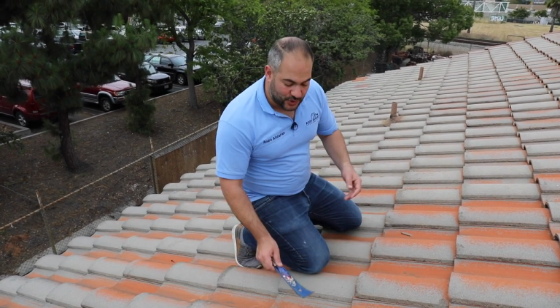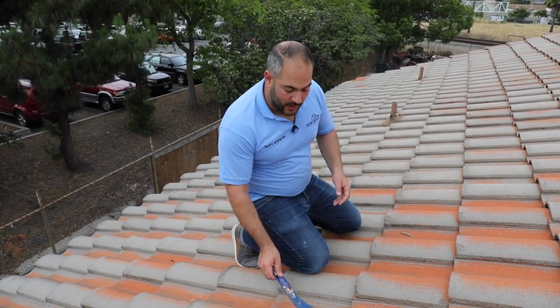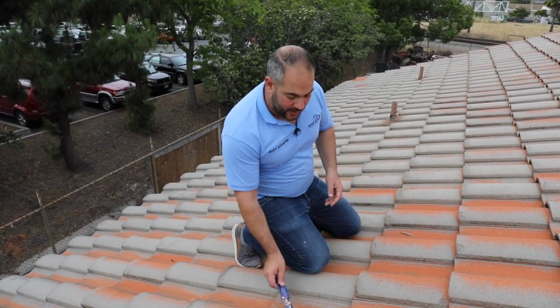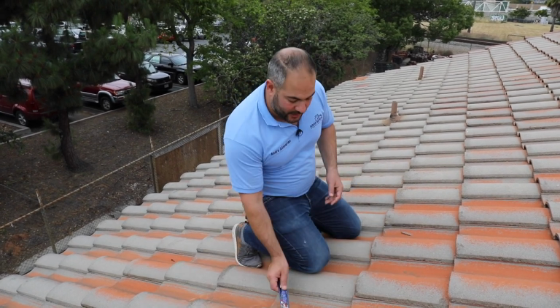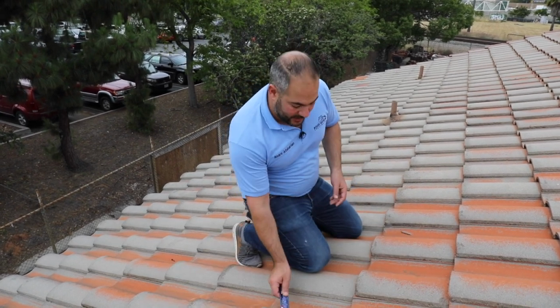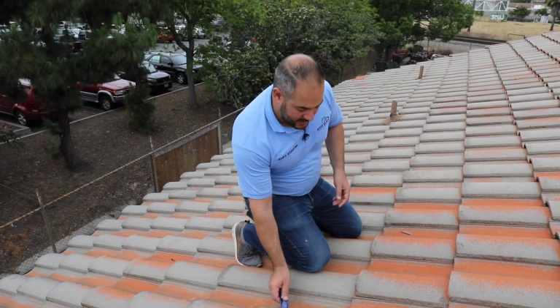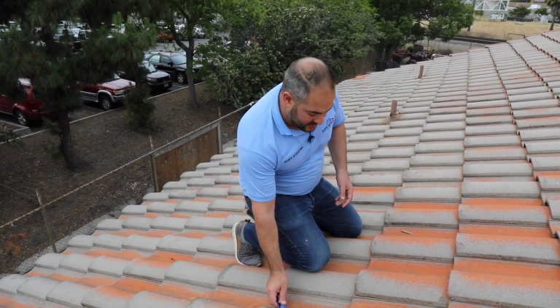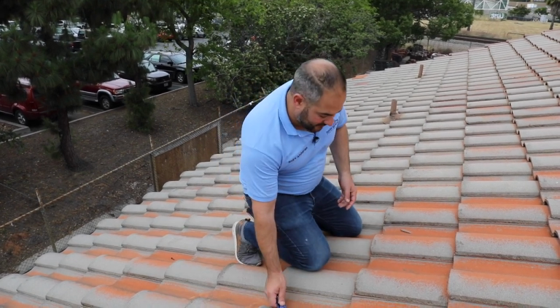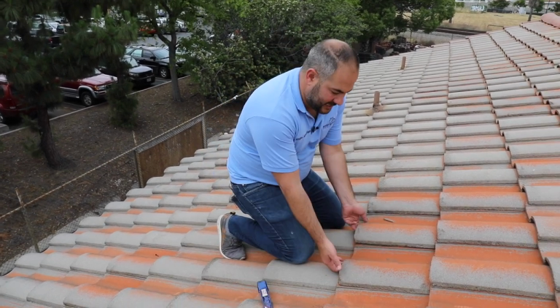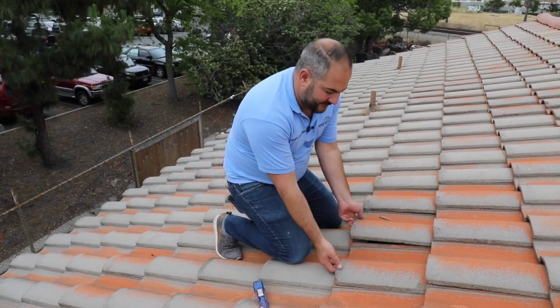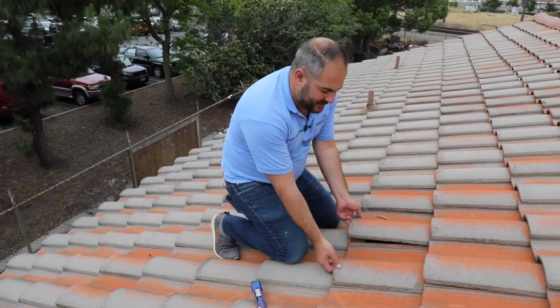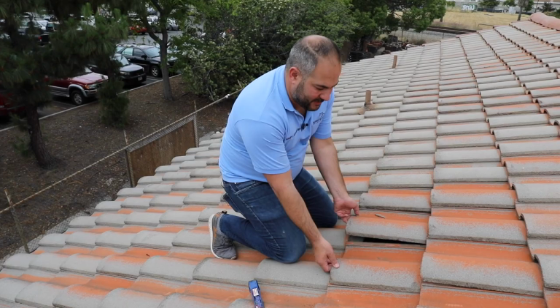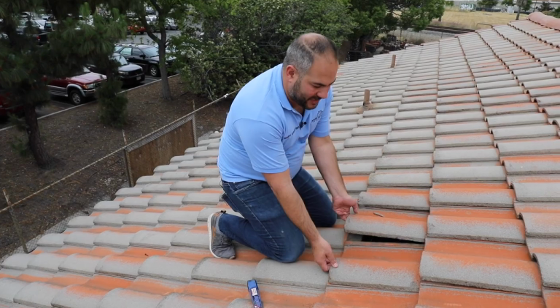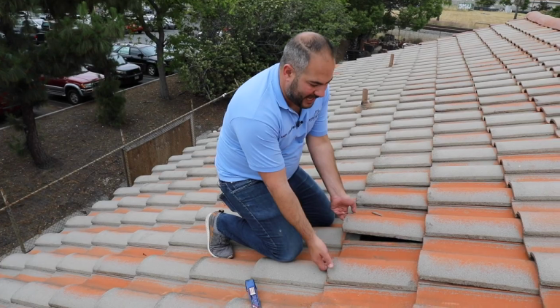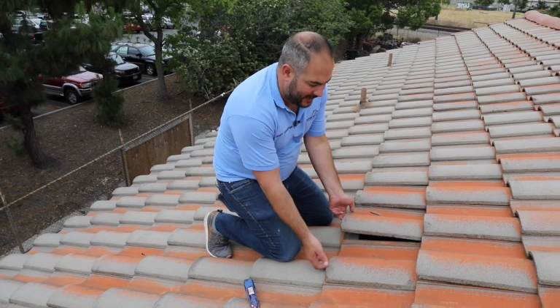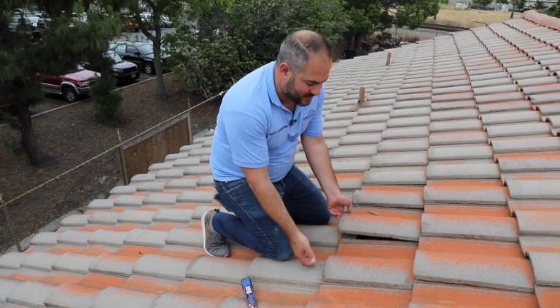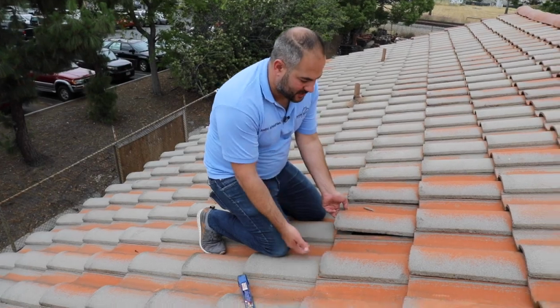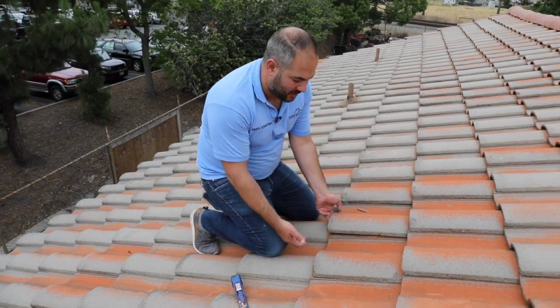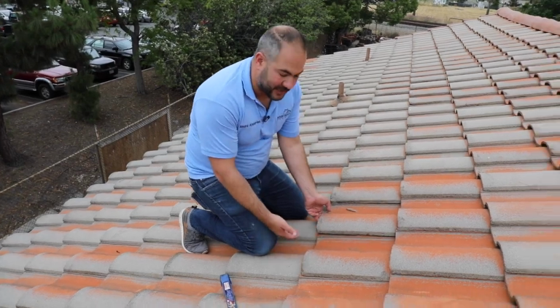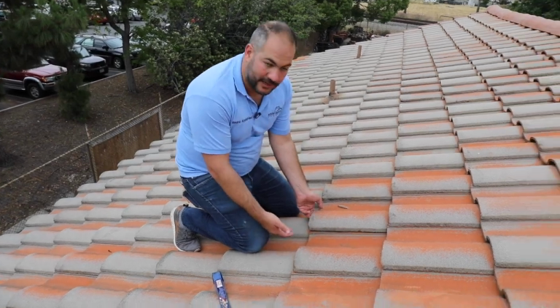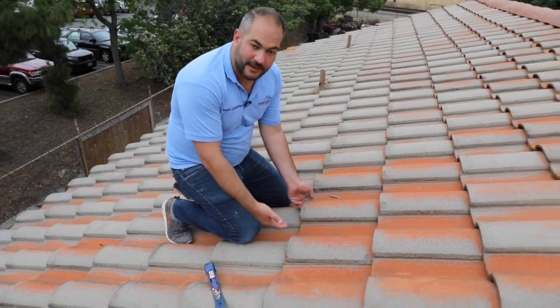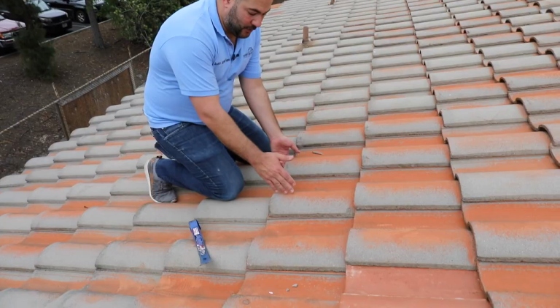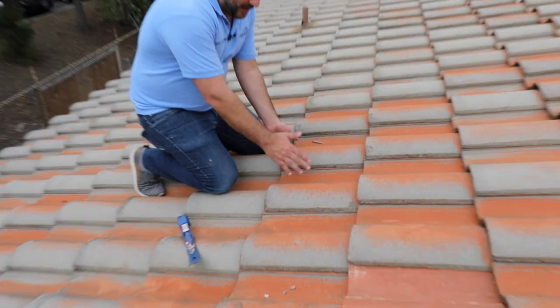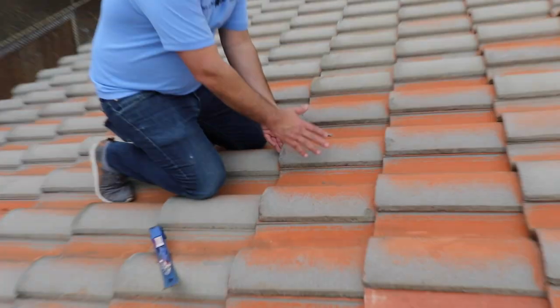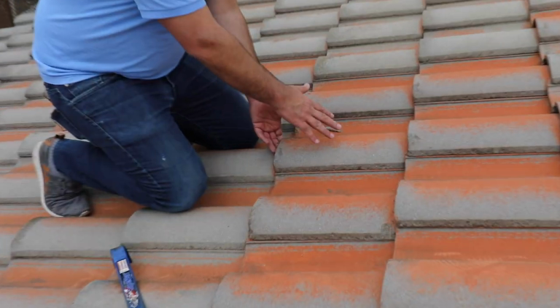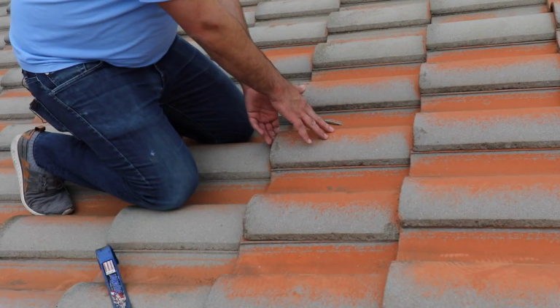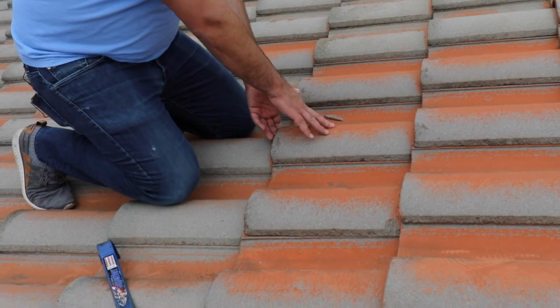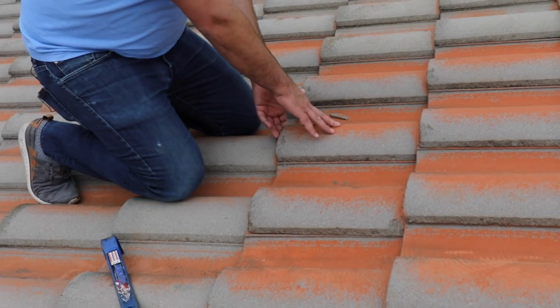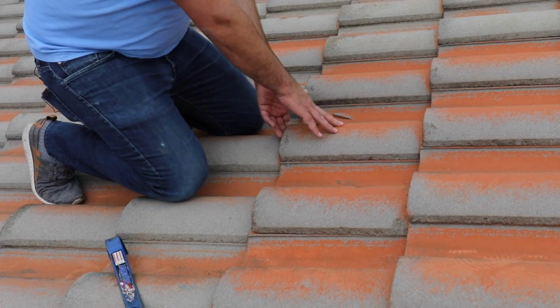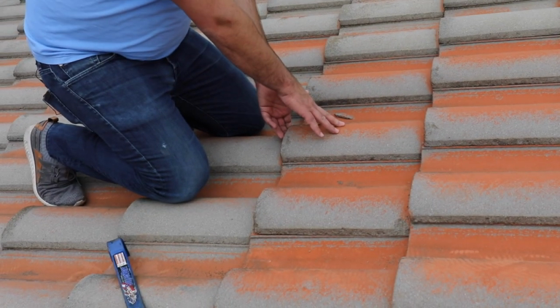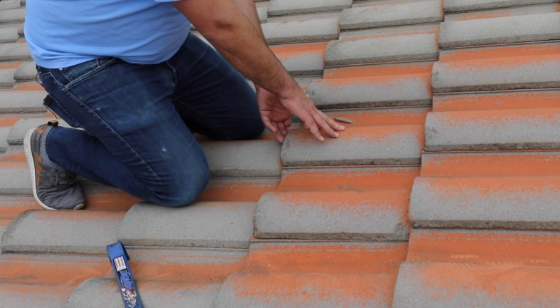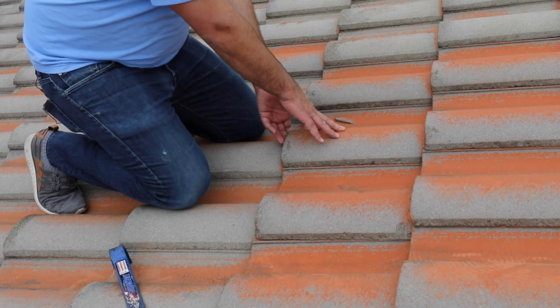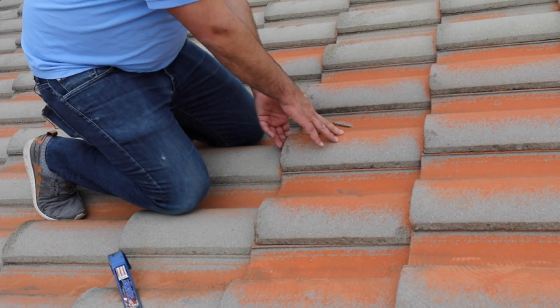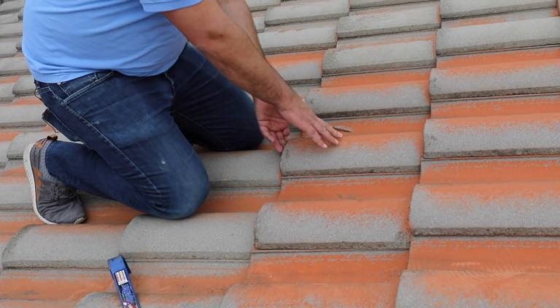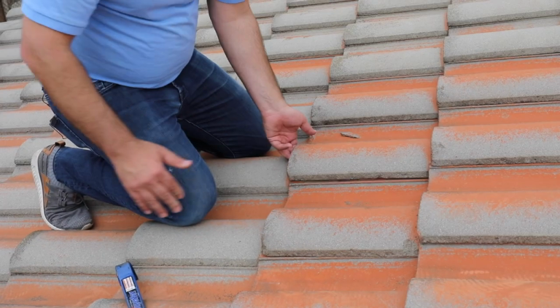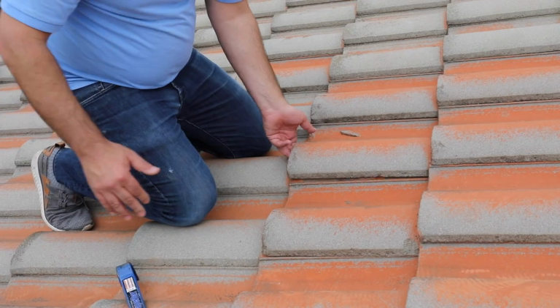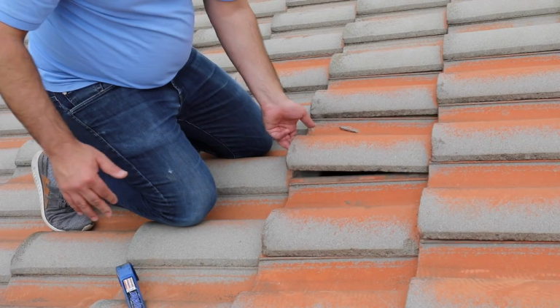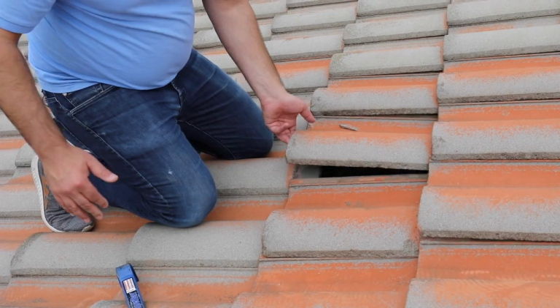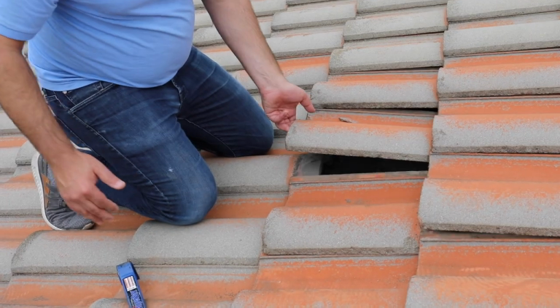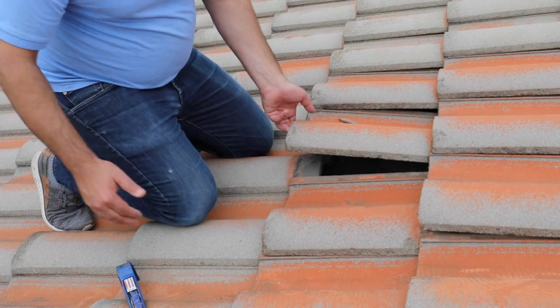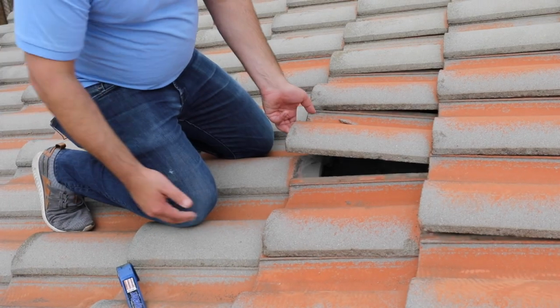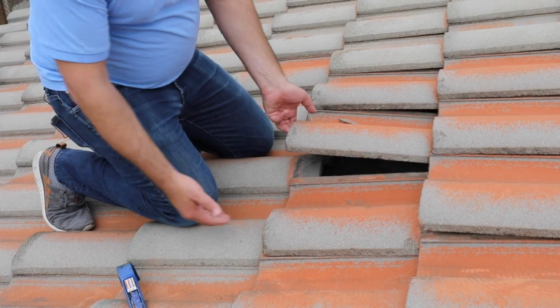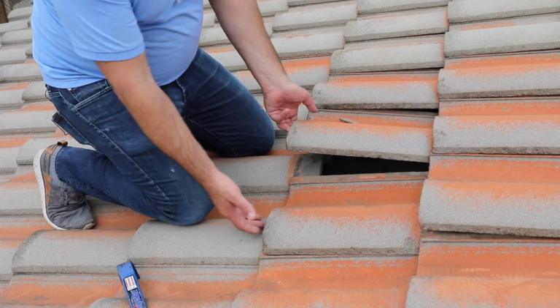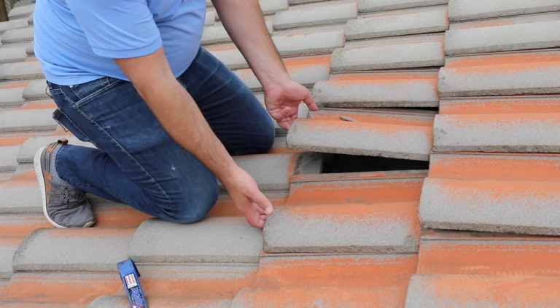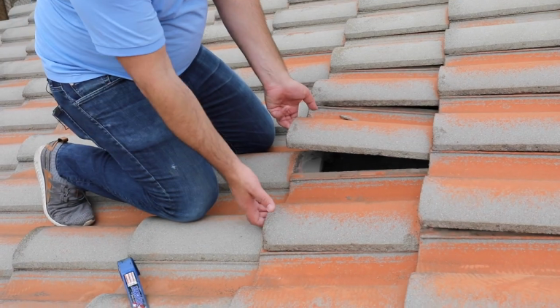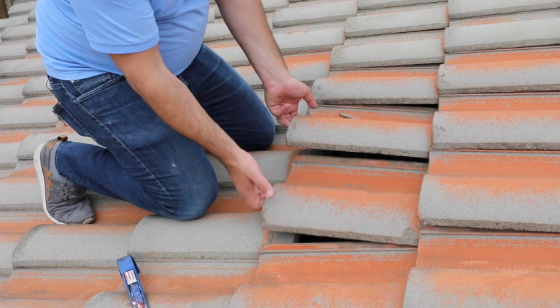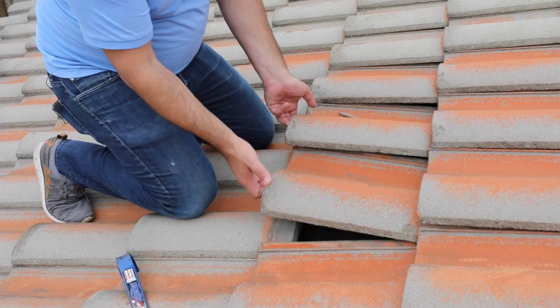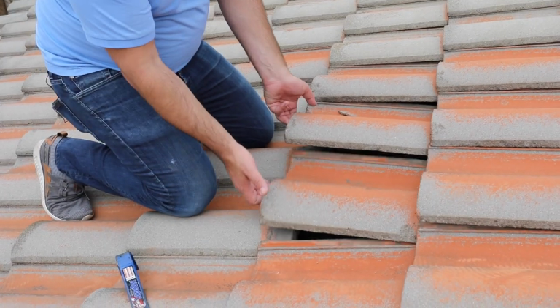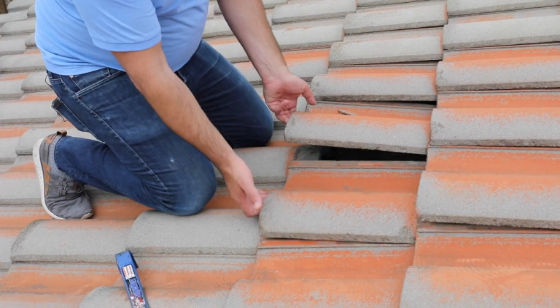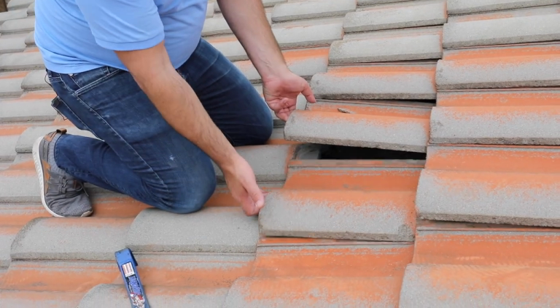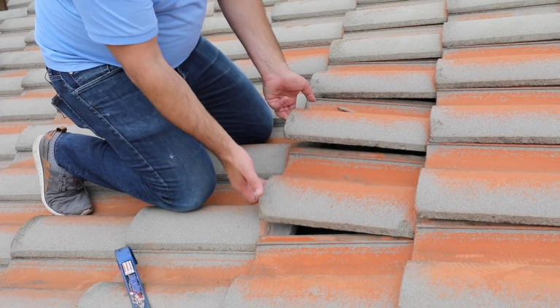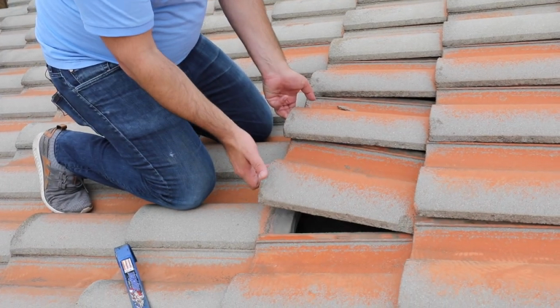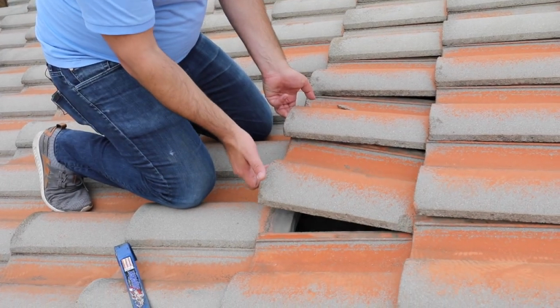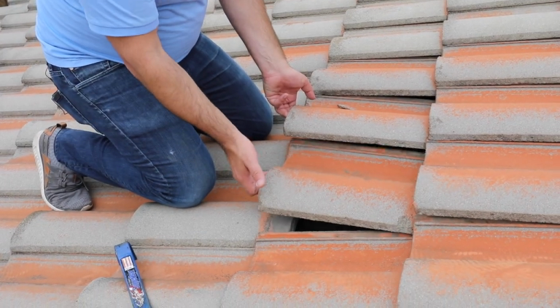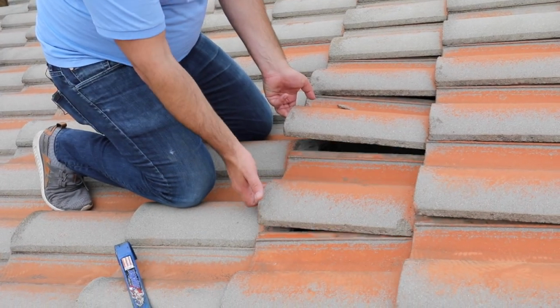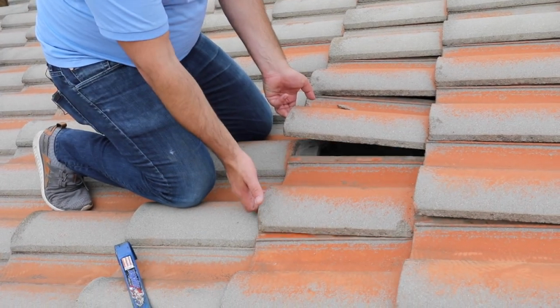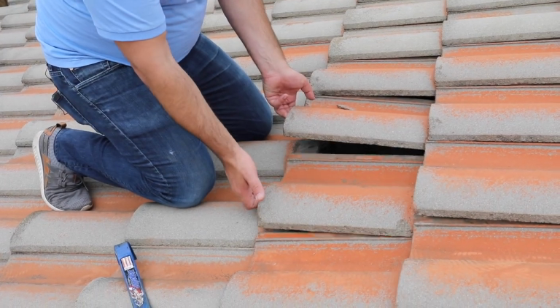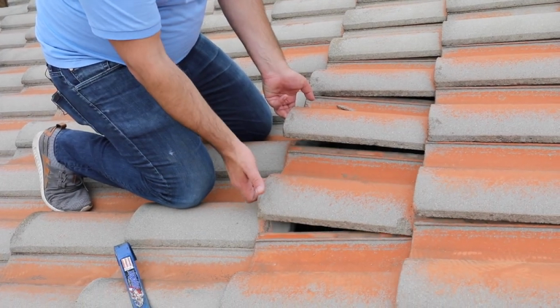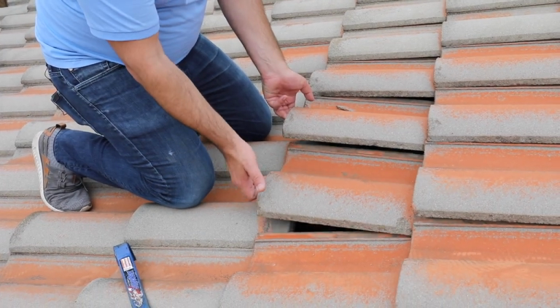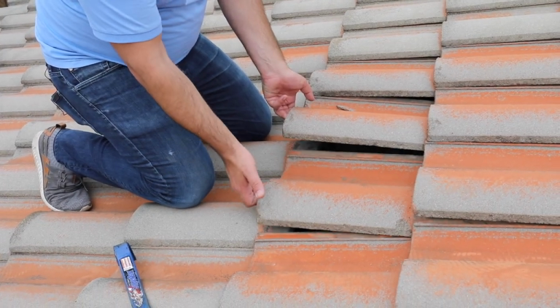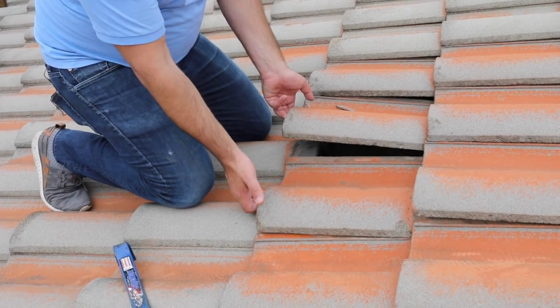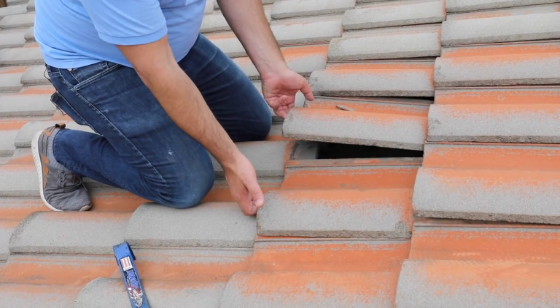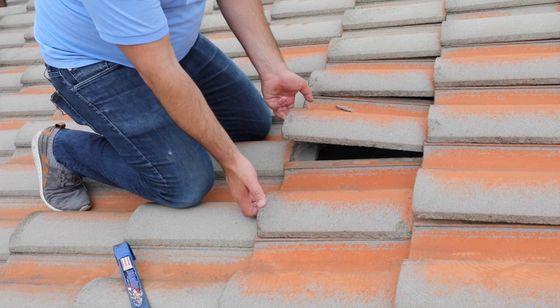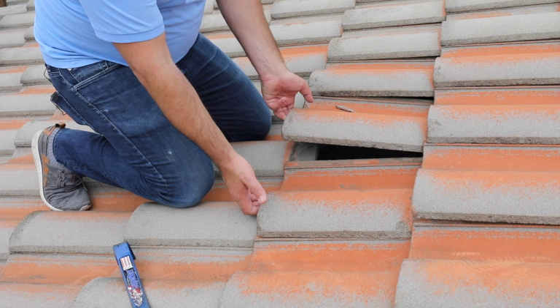What you want to do is lift up the tile slowly. You want to lift up the tiles to the left to allow free movement in this tile here.